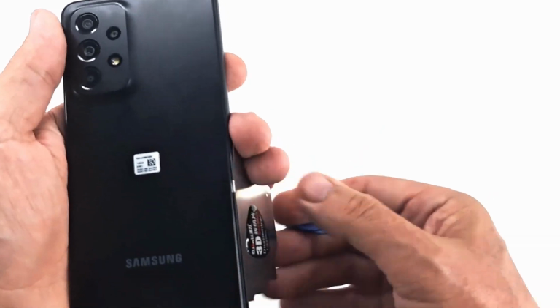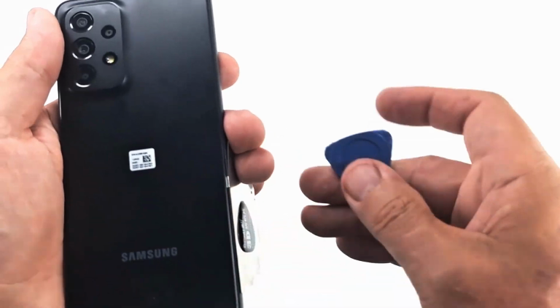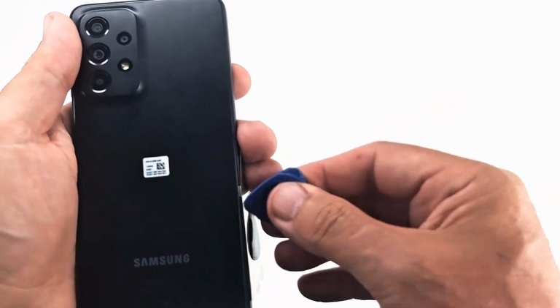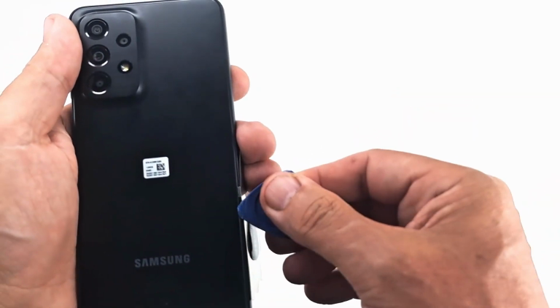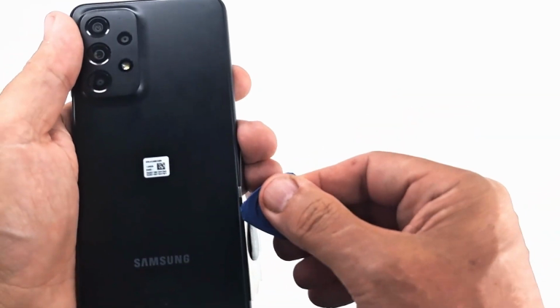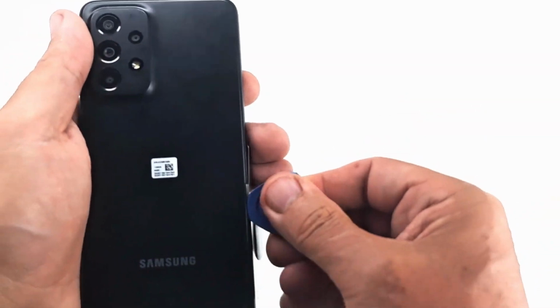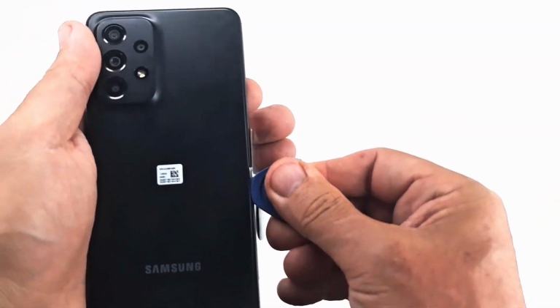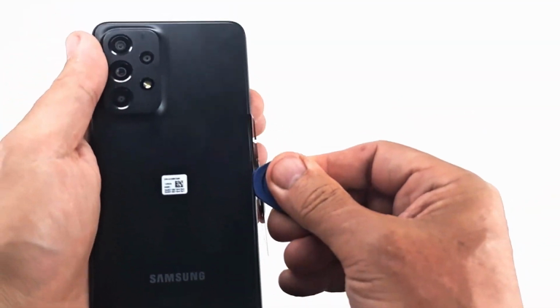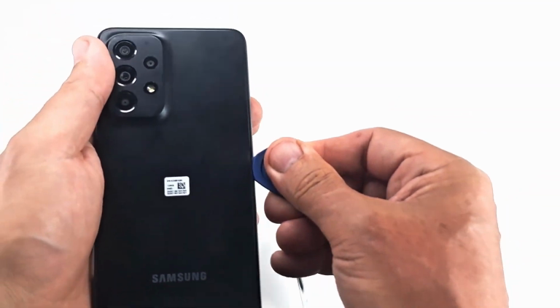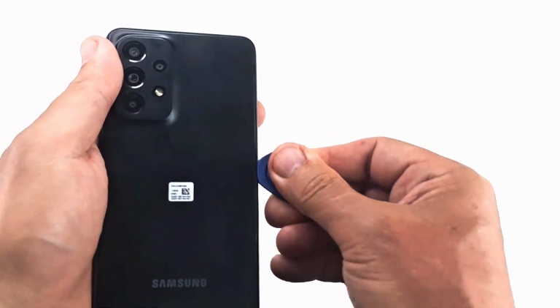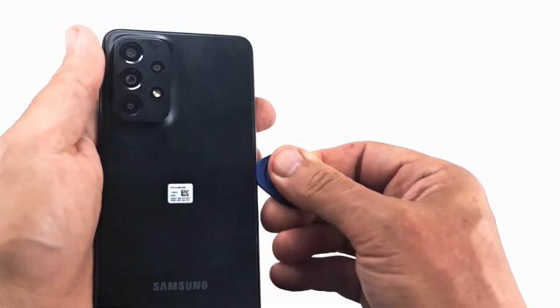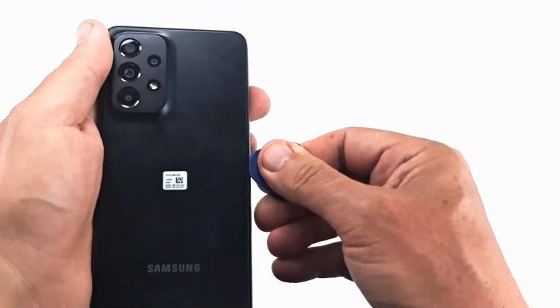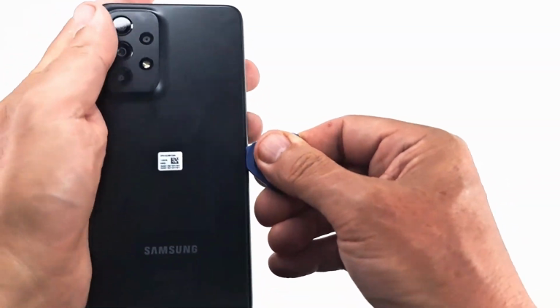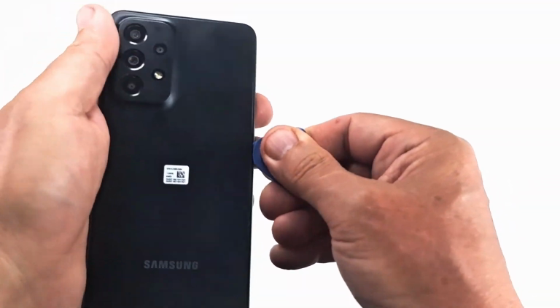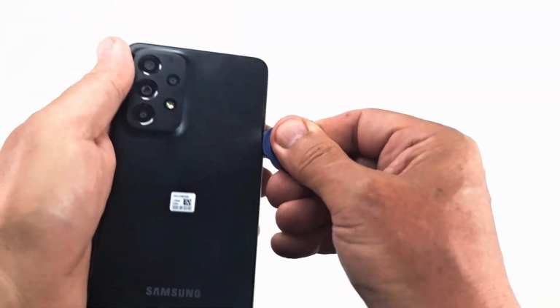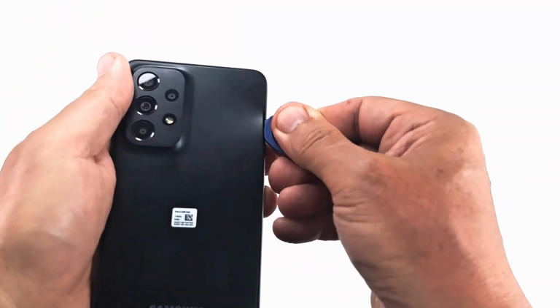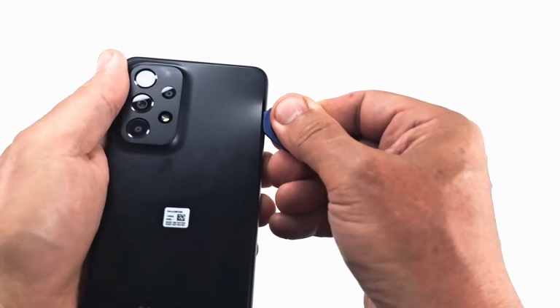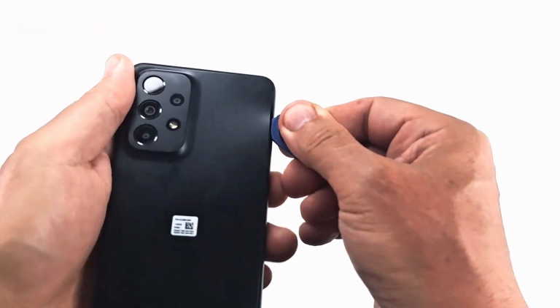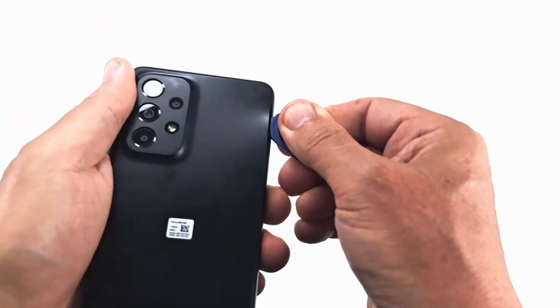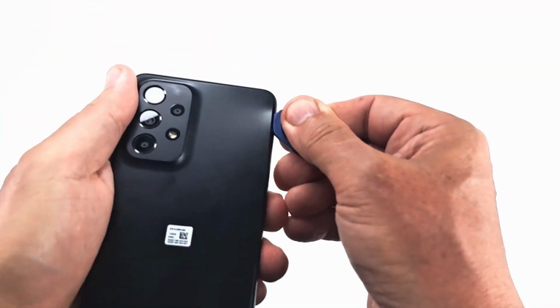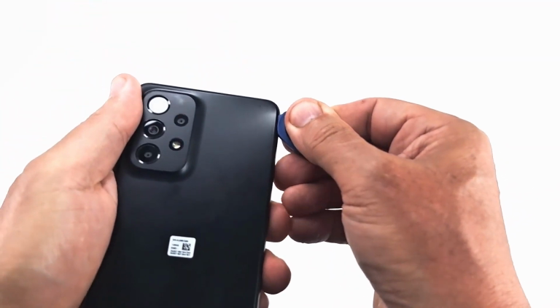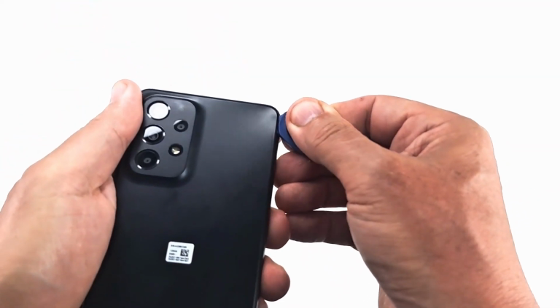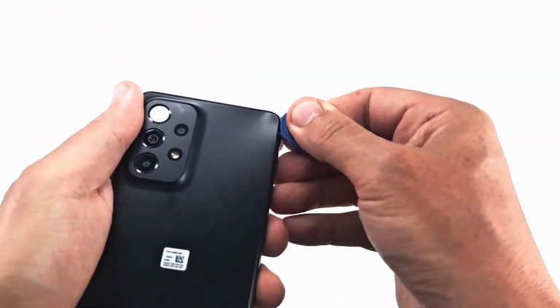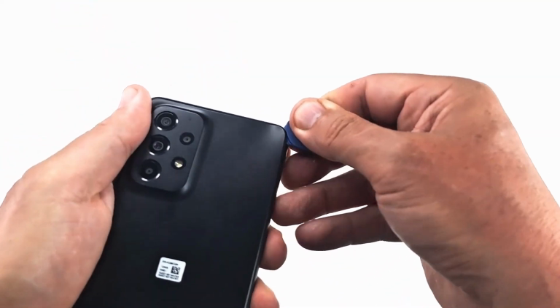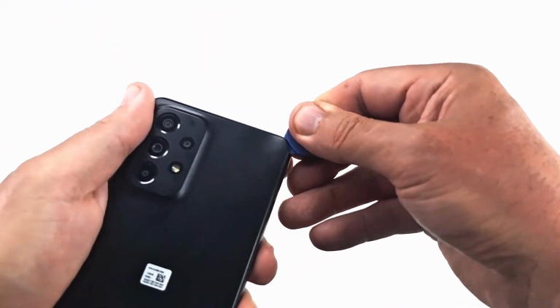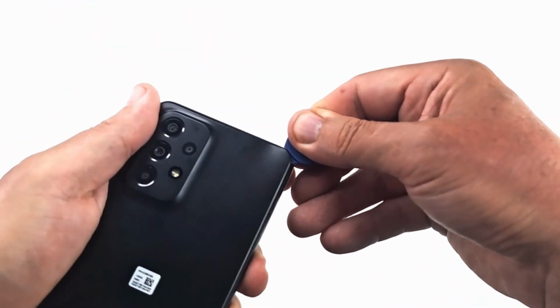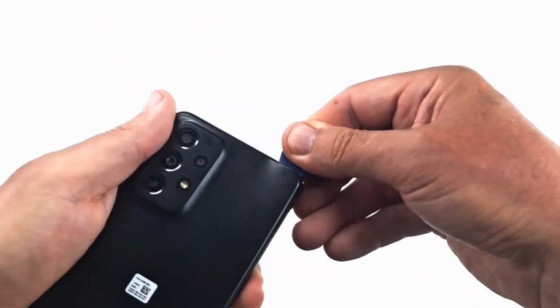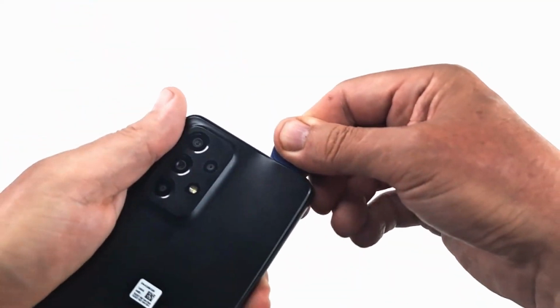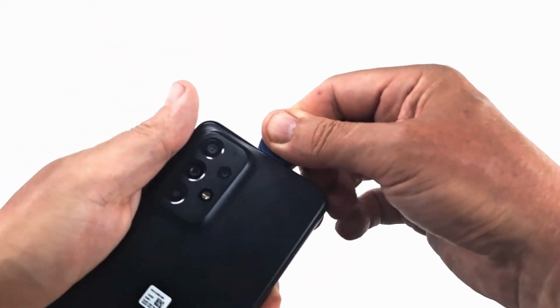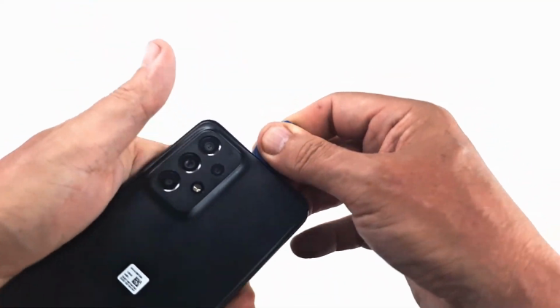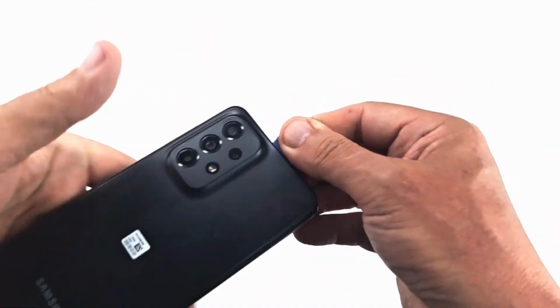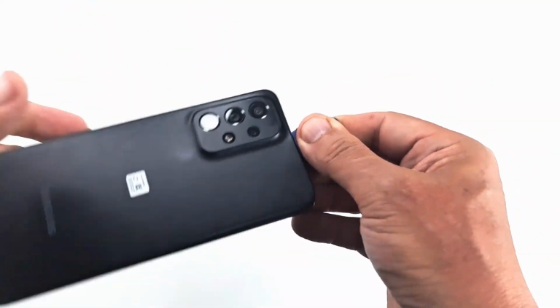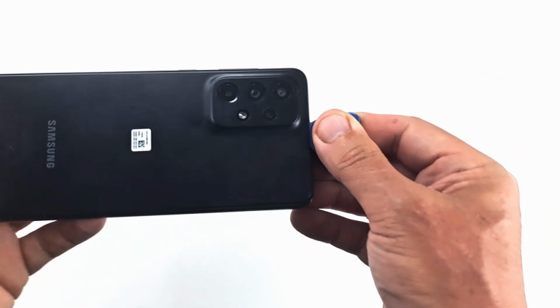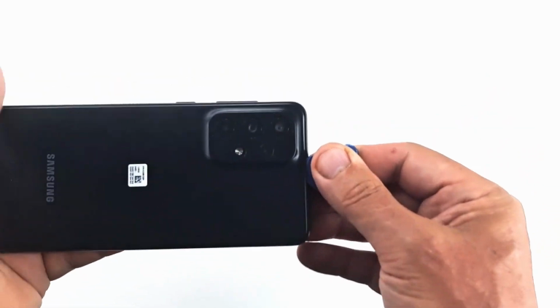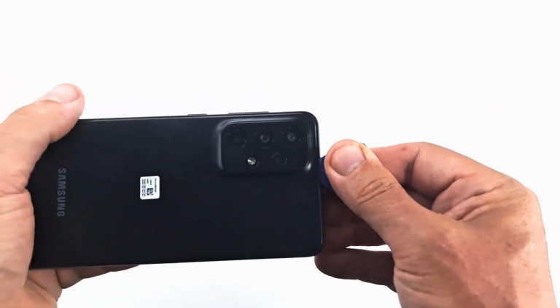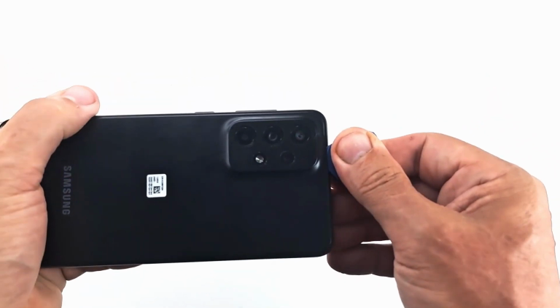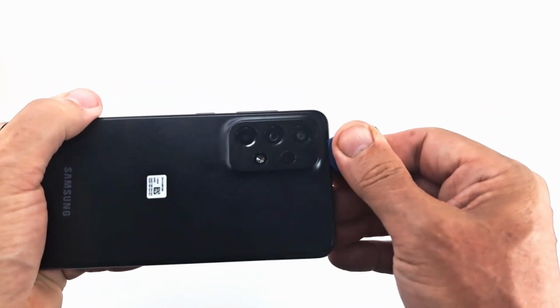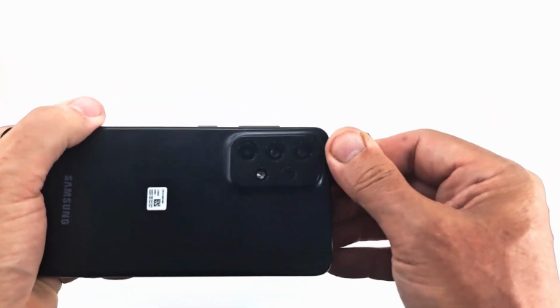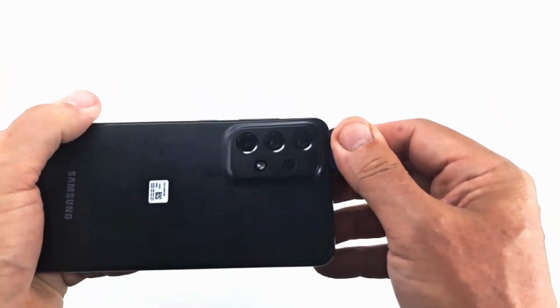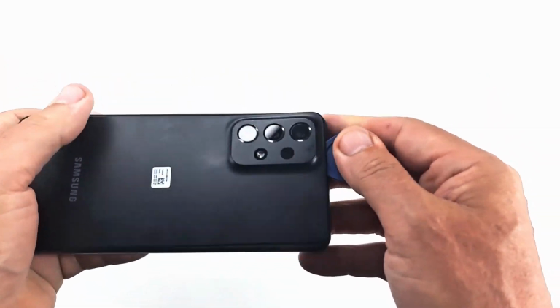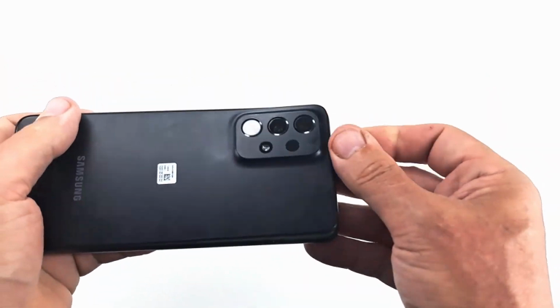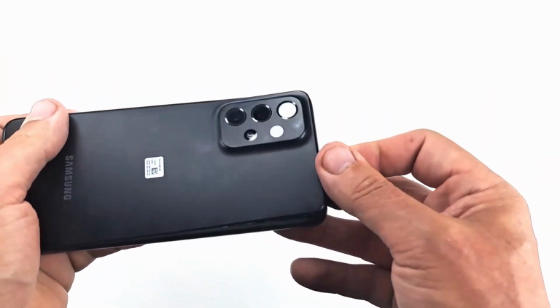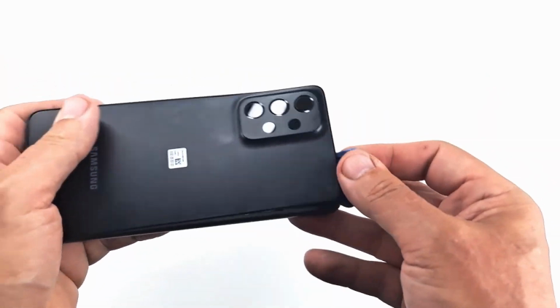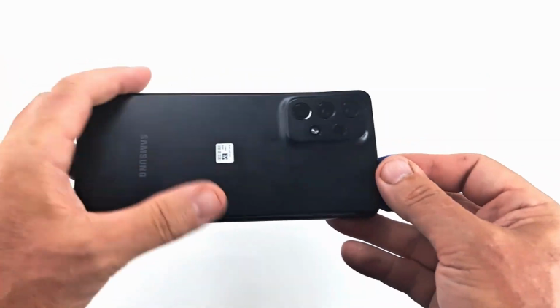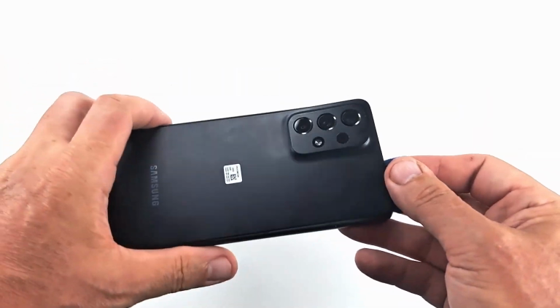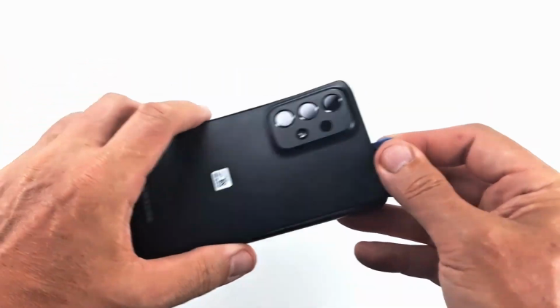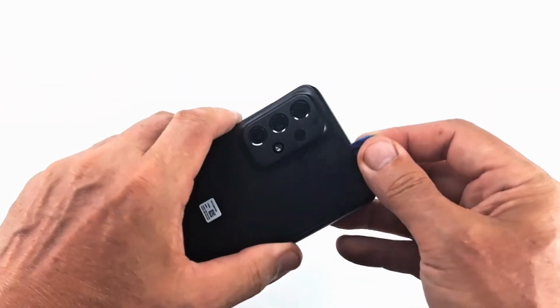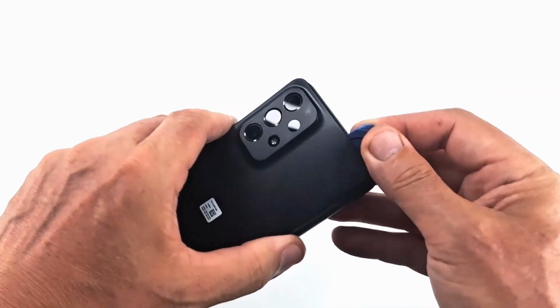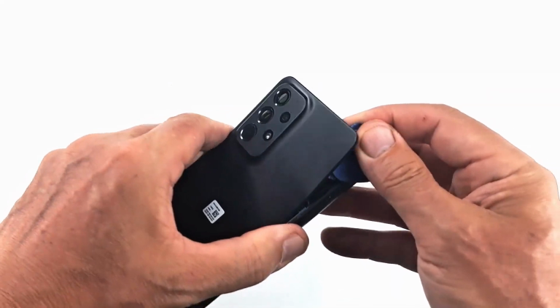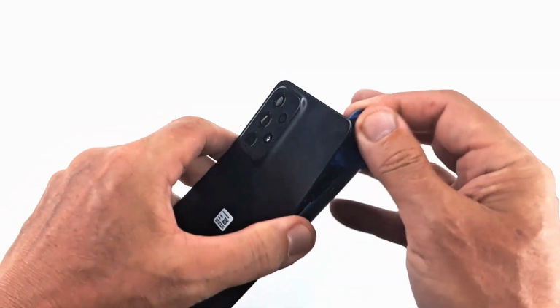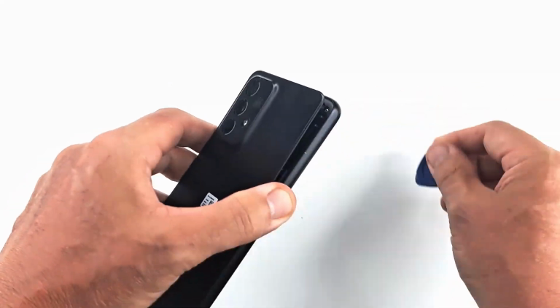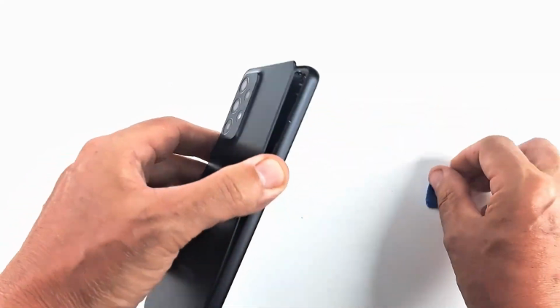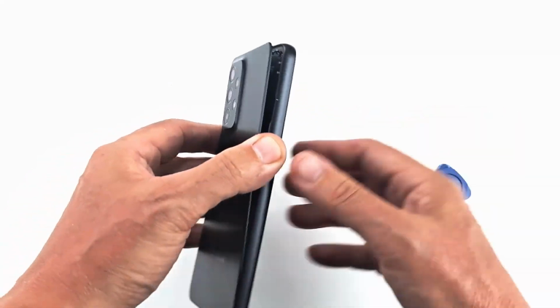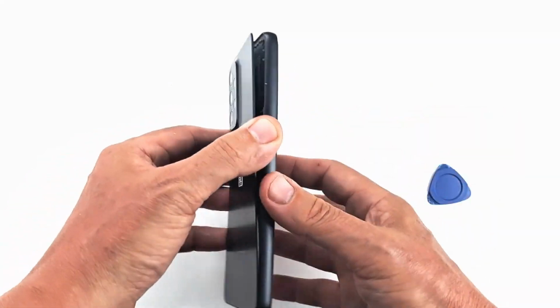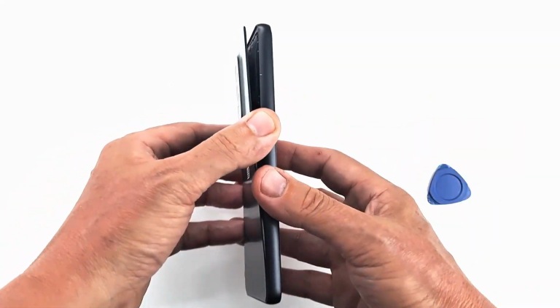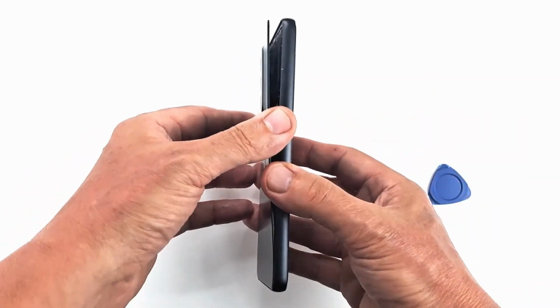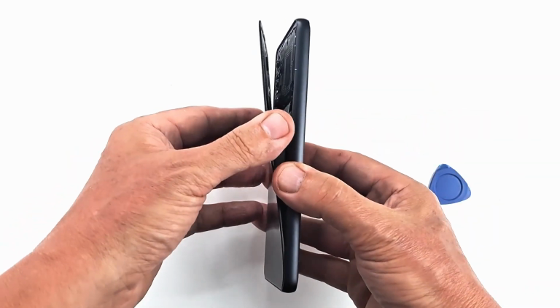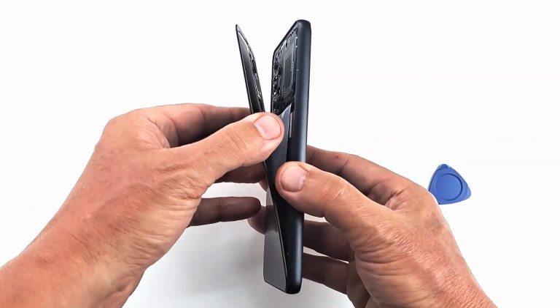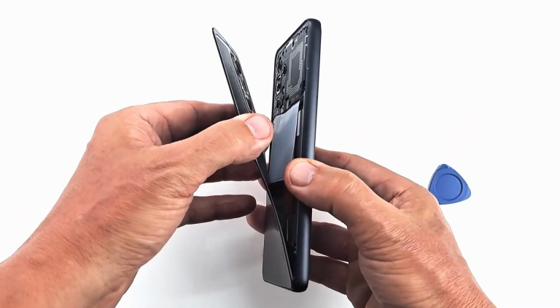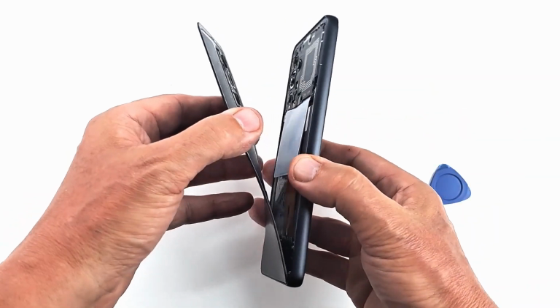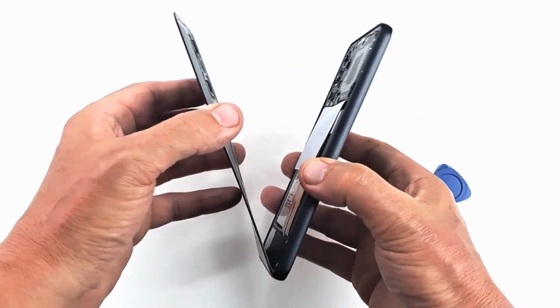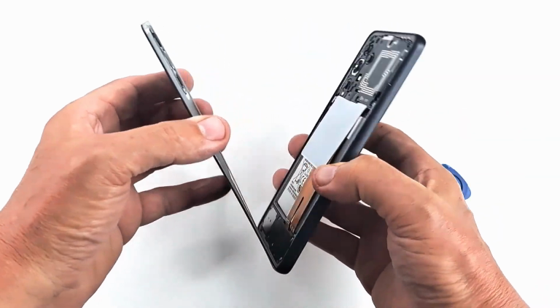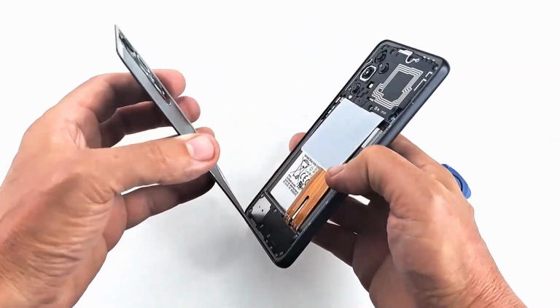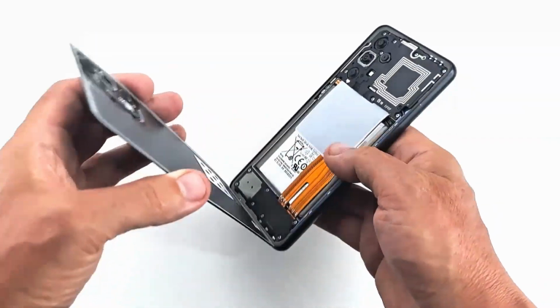The back cover is glued to the frame with a double adhesive. Heating the cover or using alcohol will facilitate its removal.